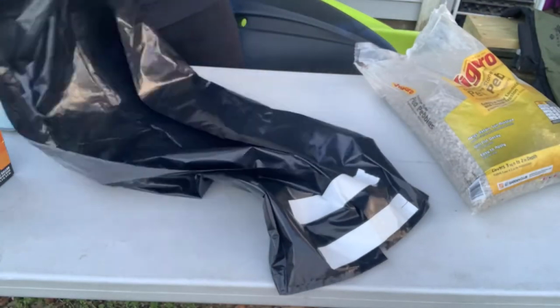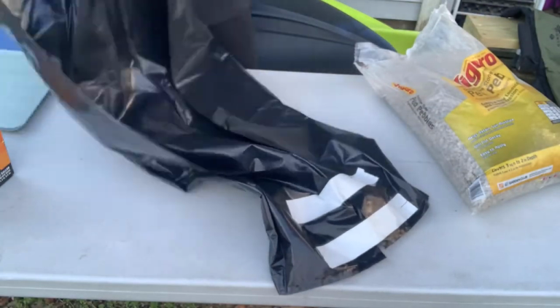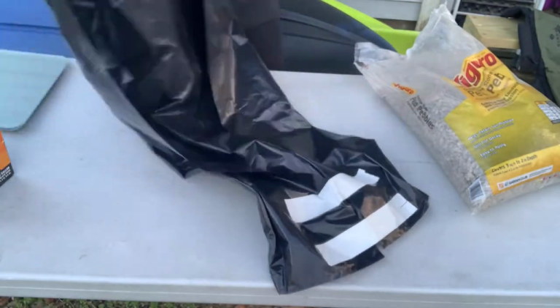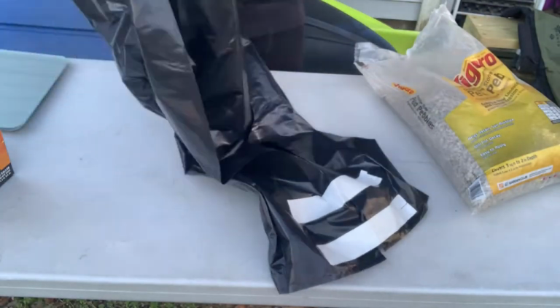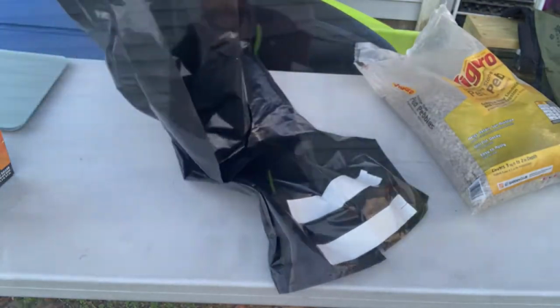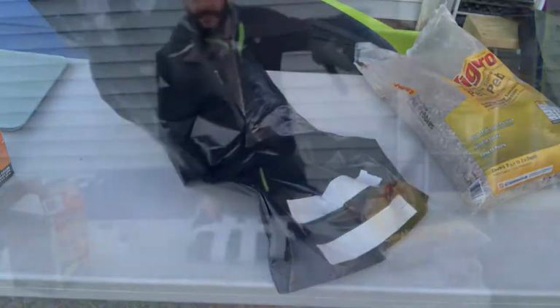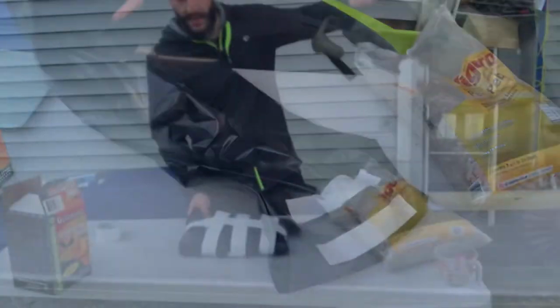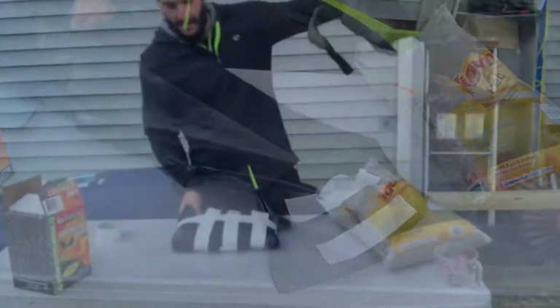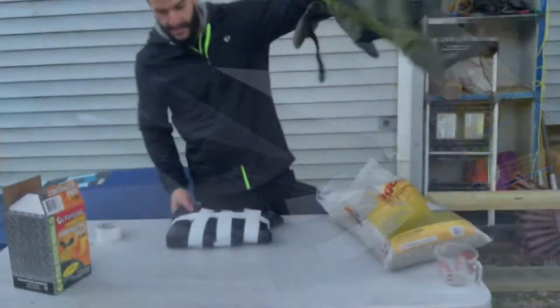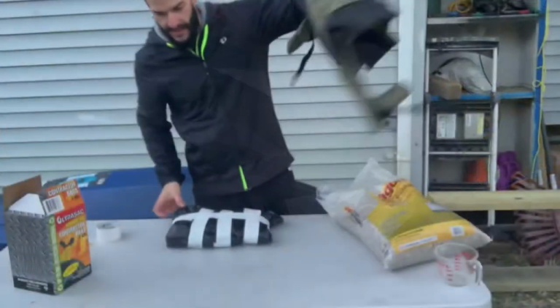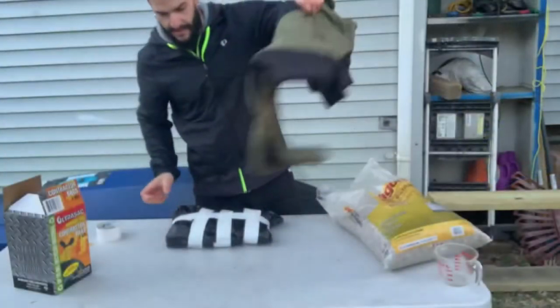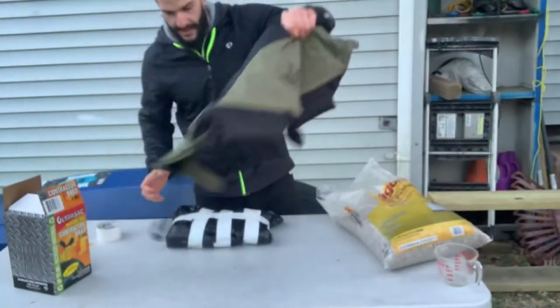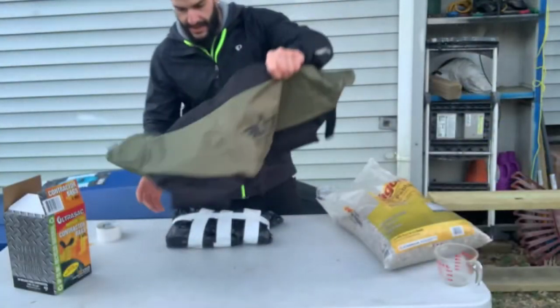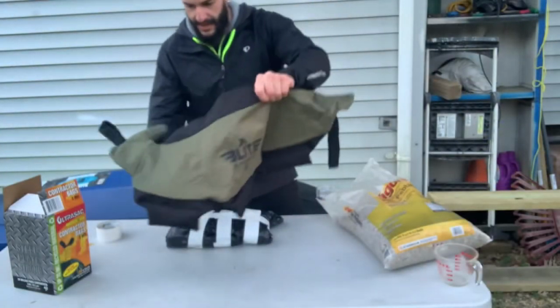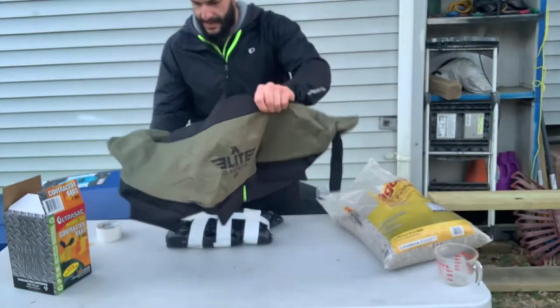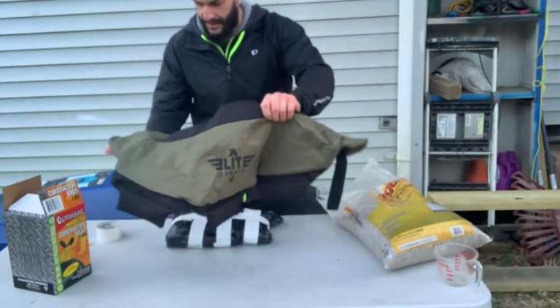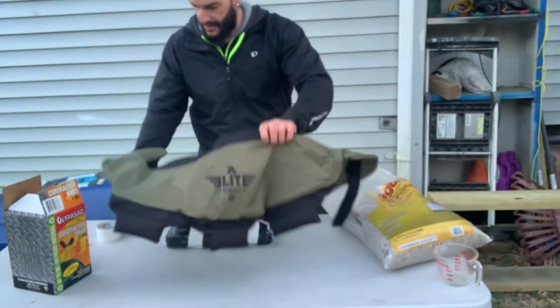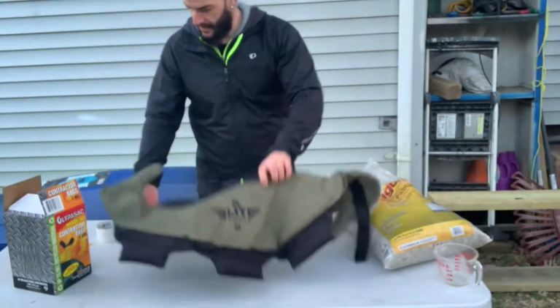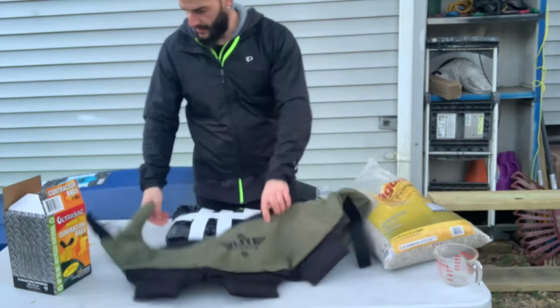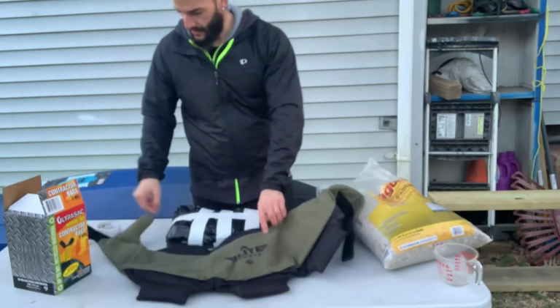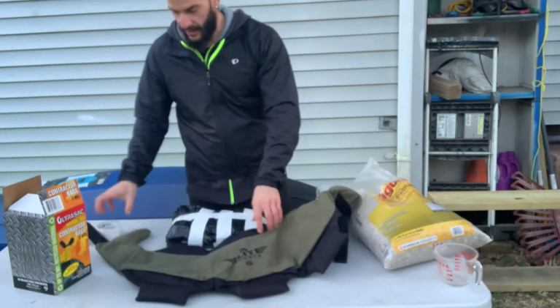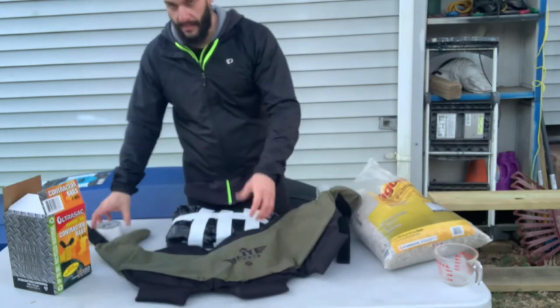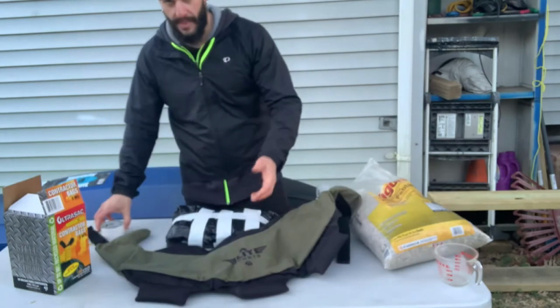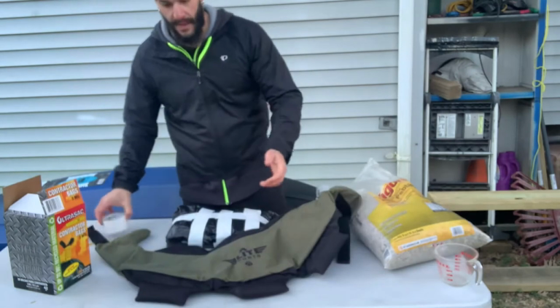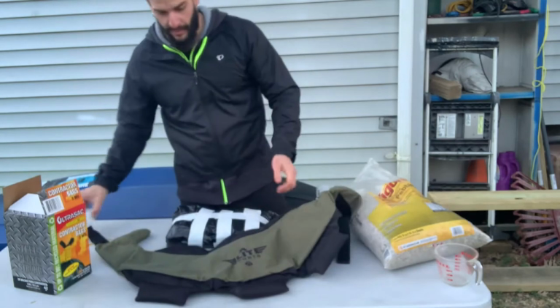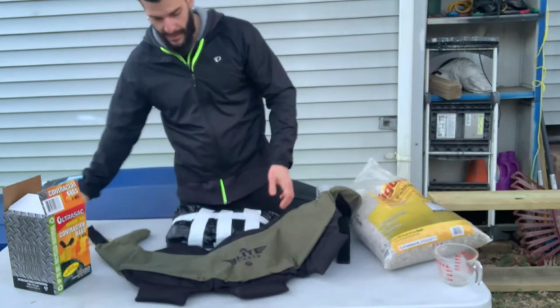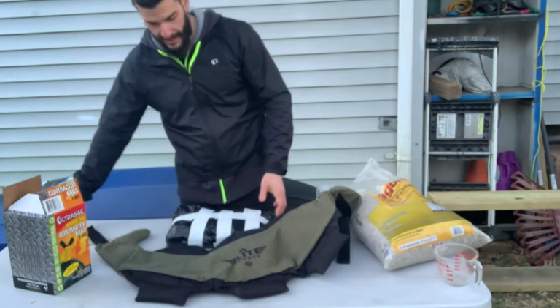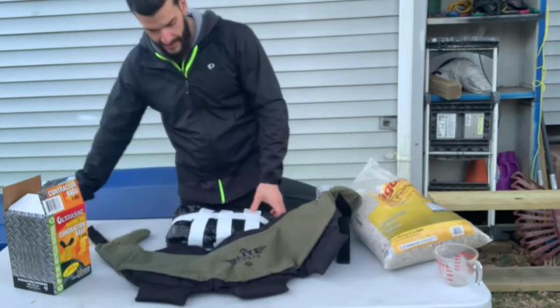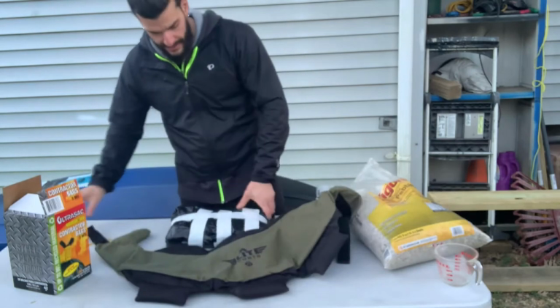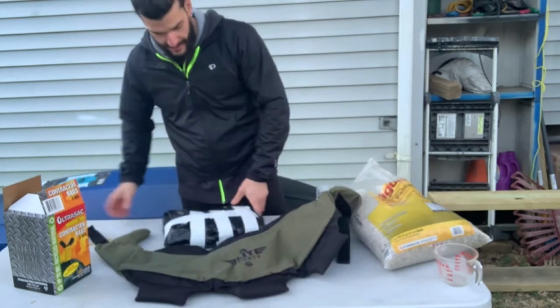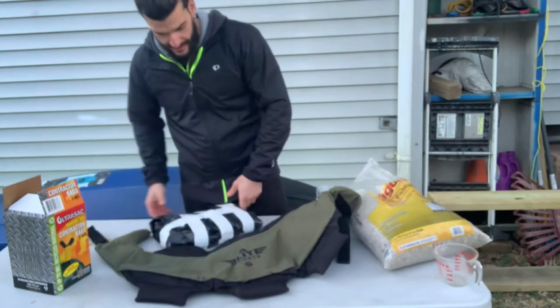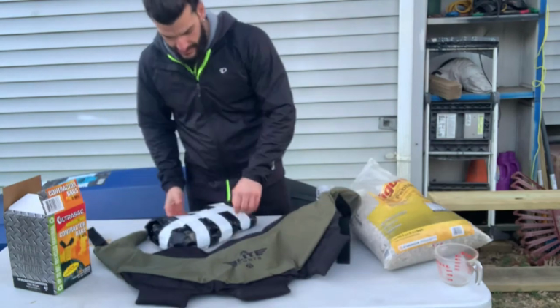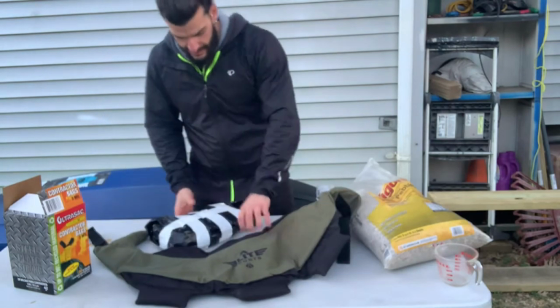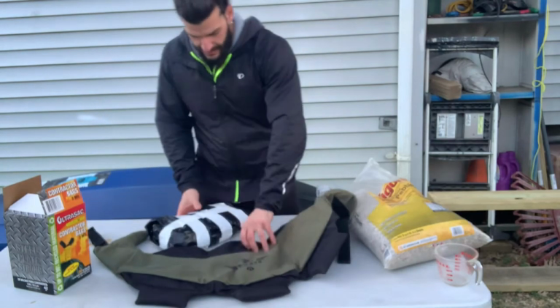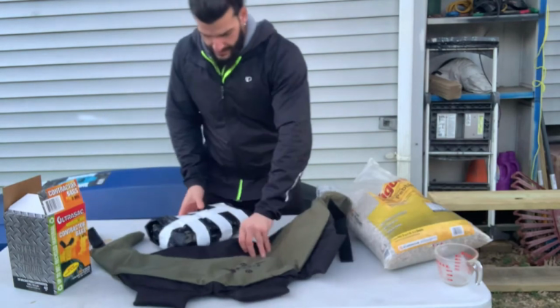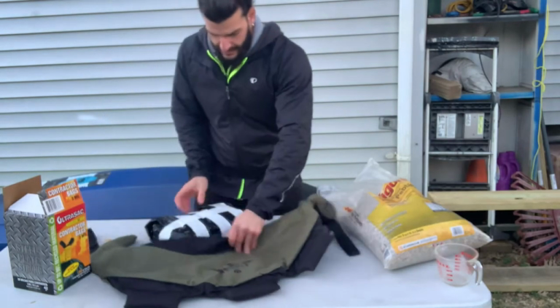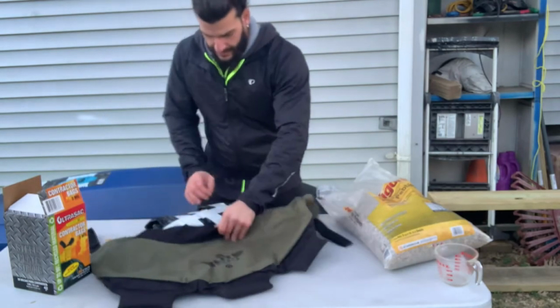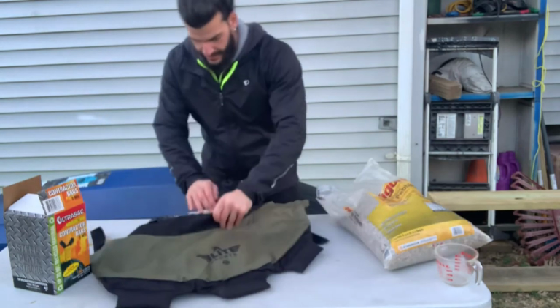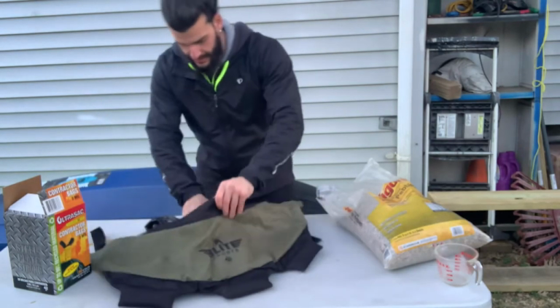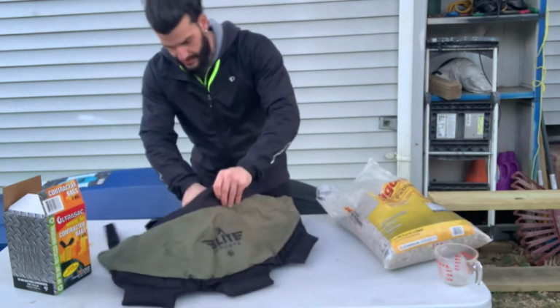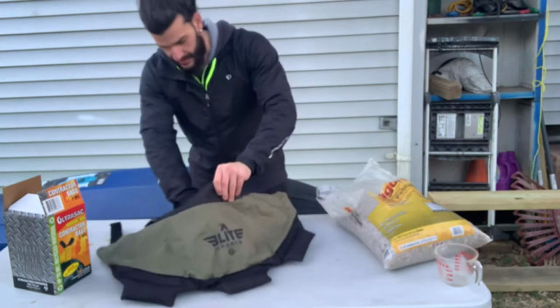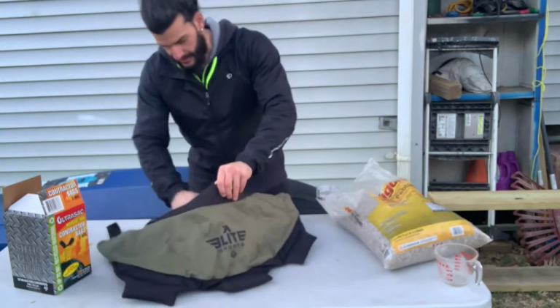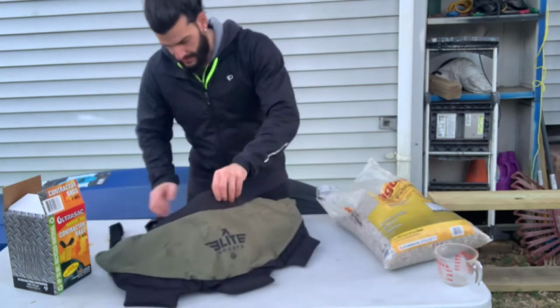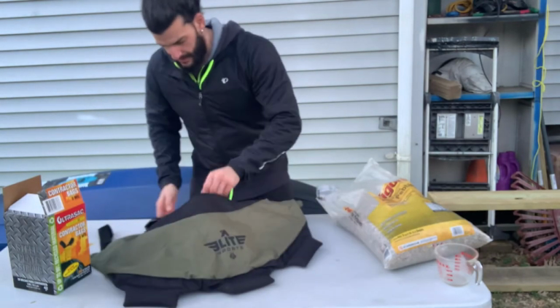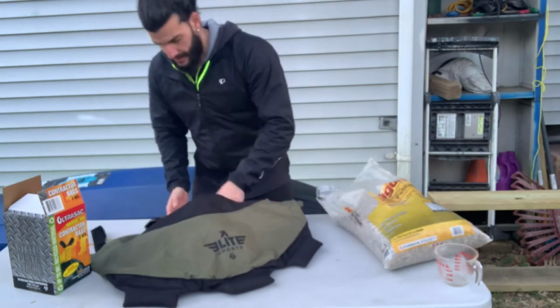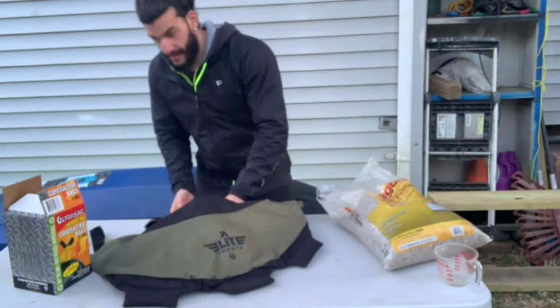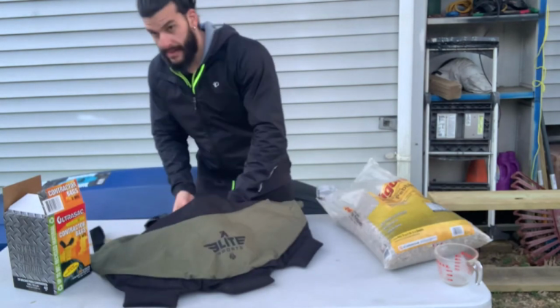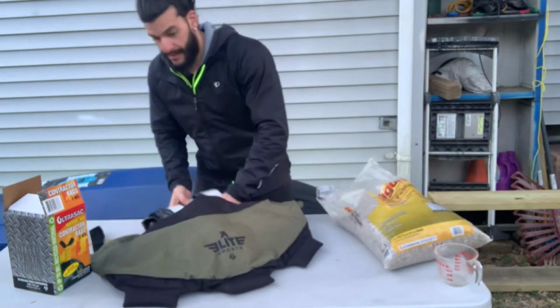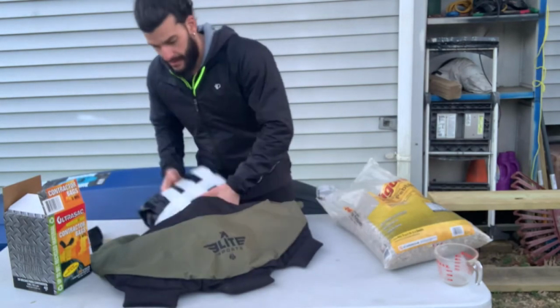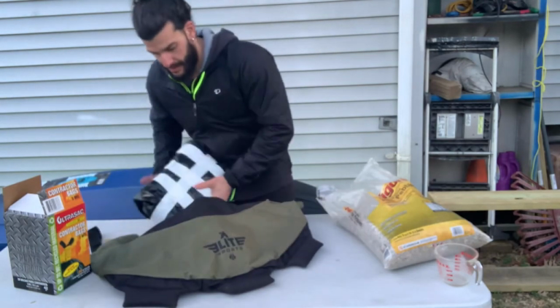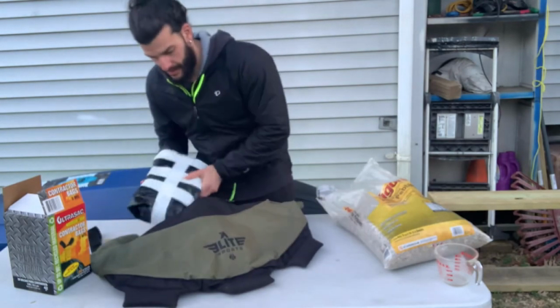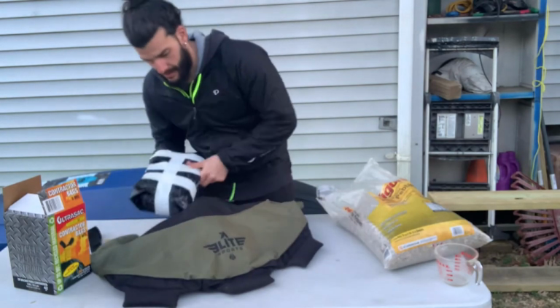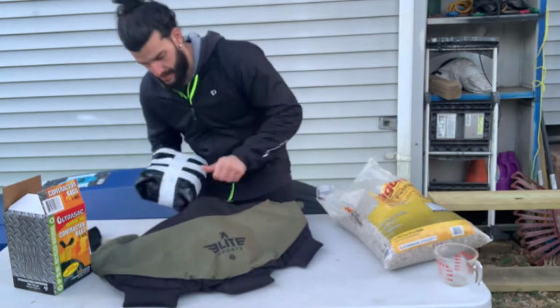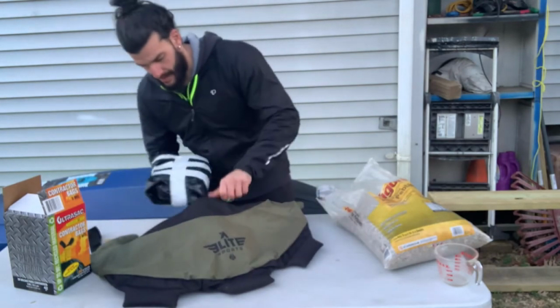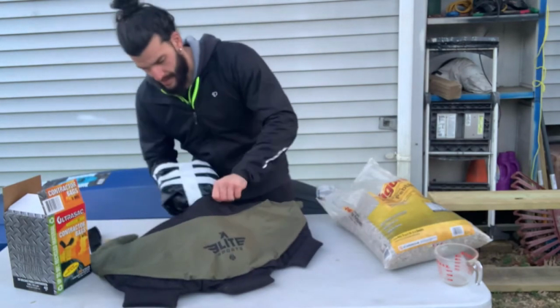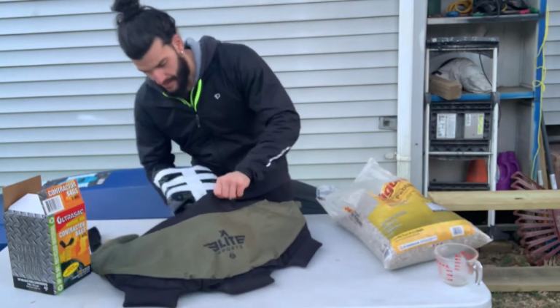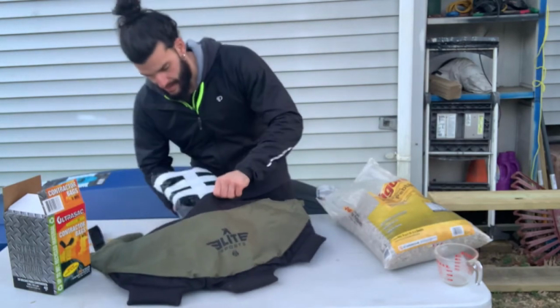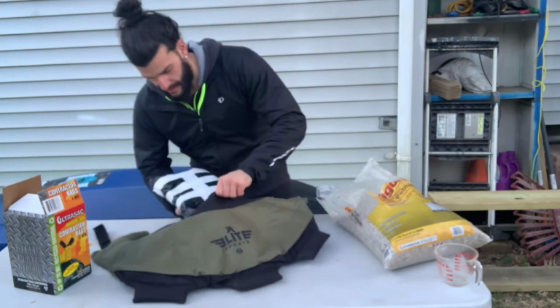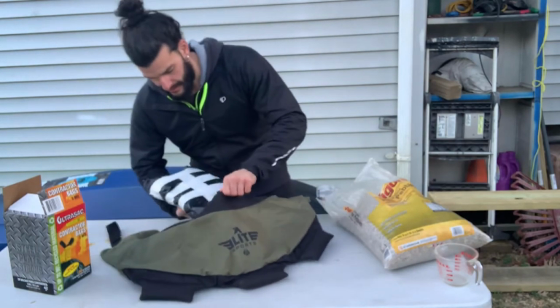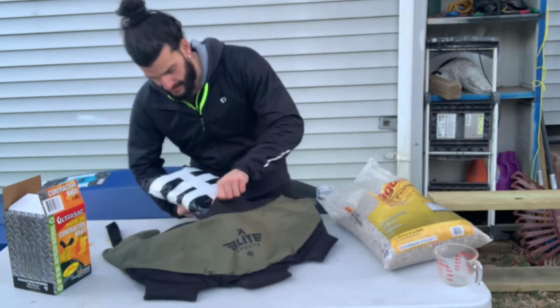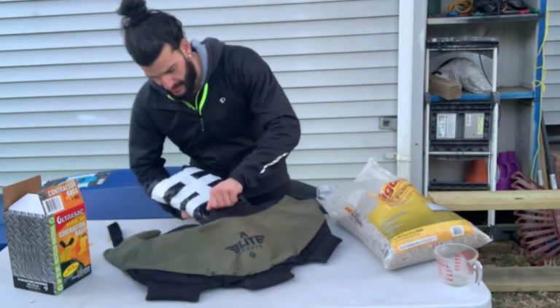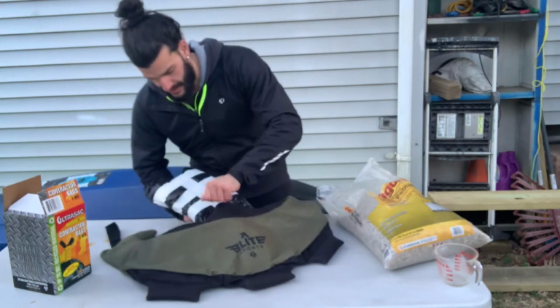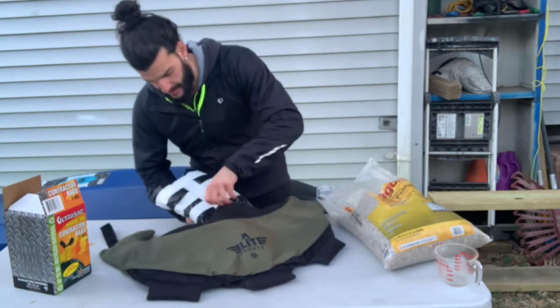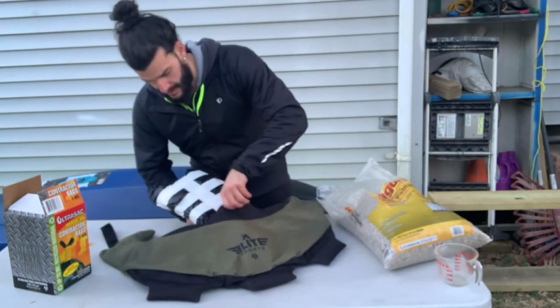Making a 10-pound pebble bag — let's get it in.